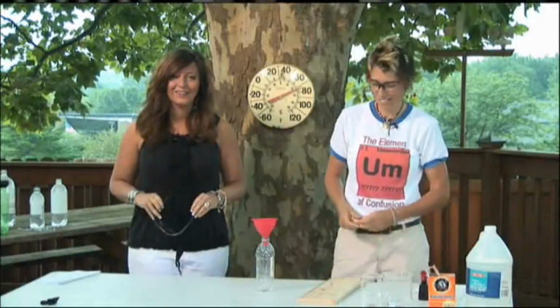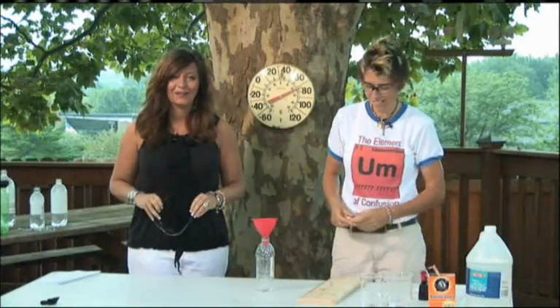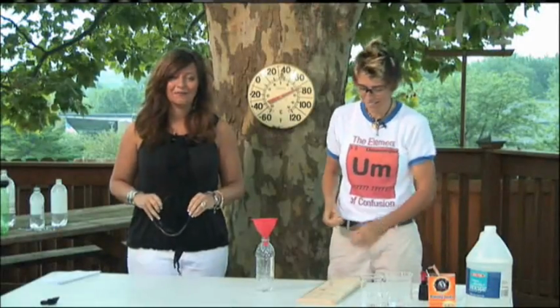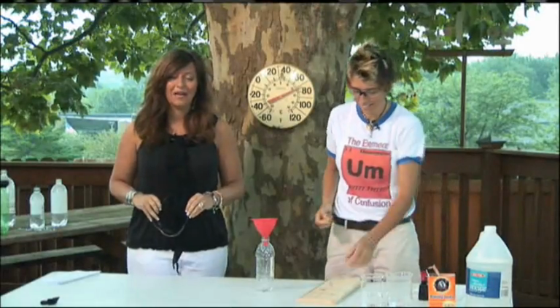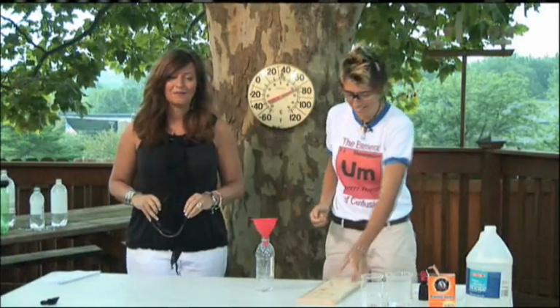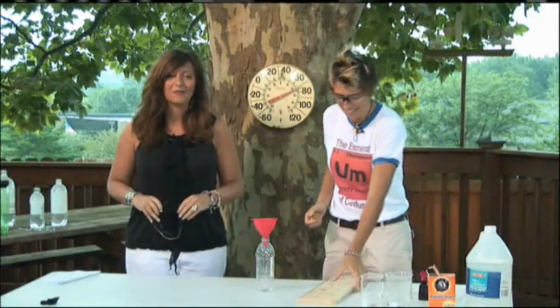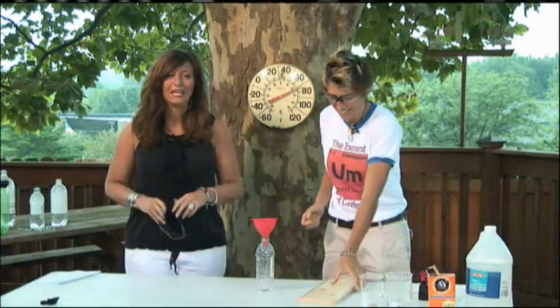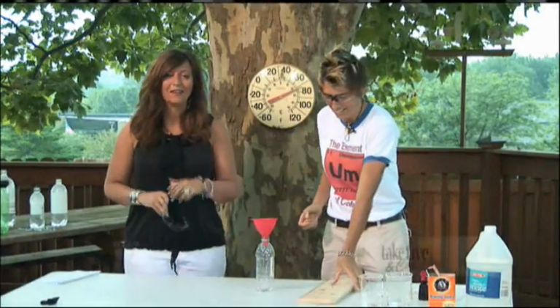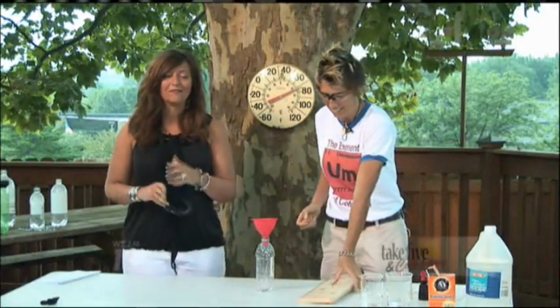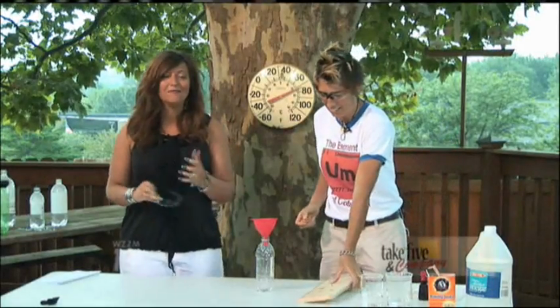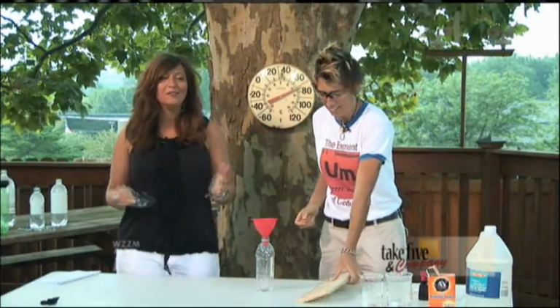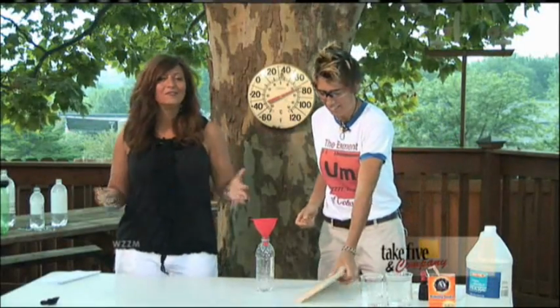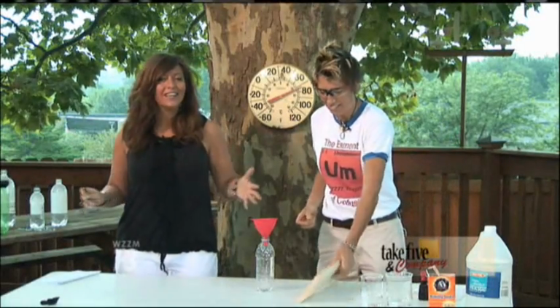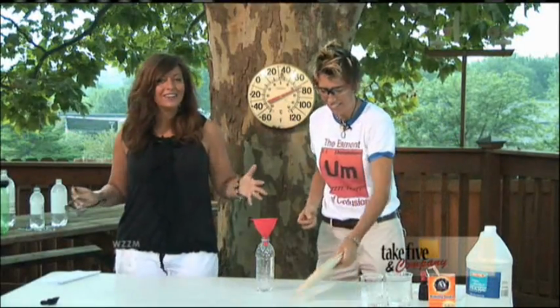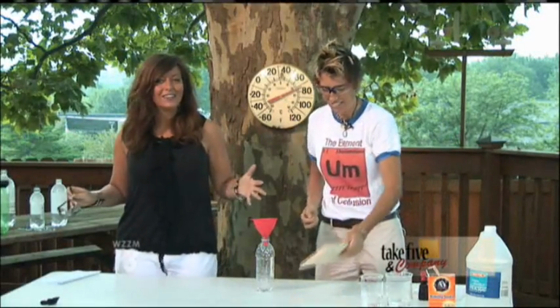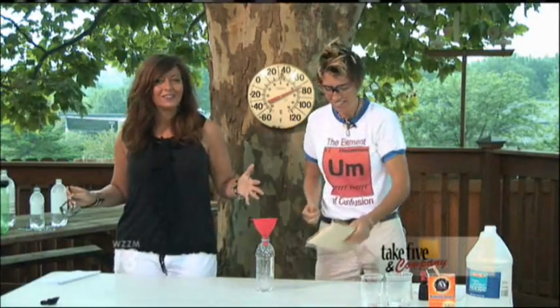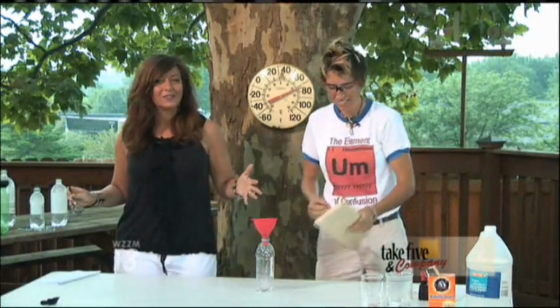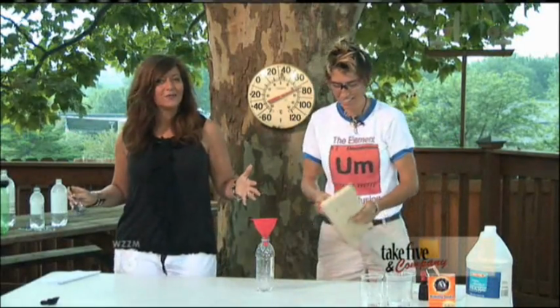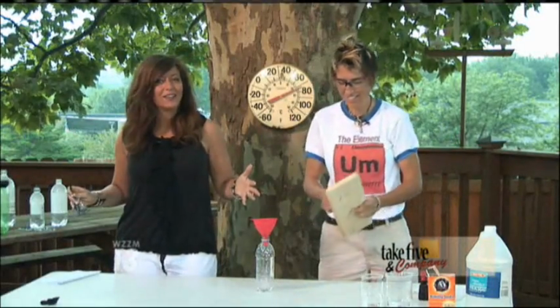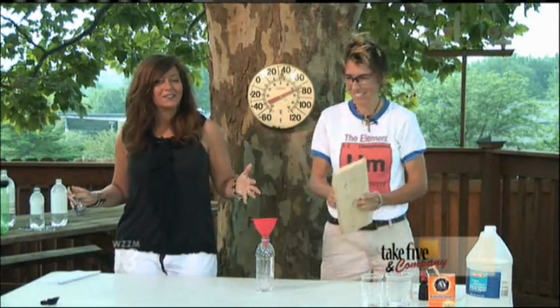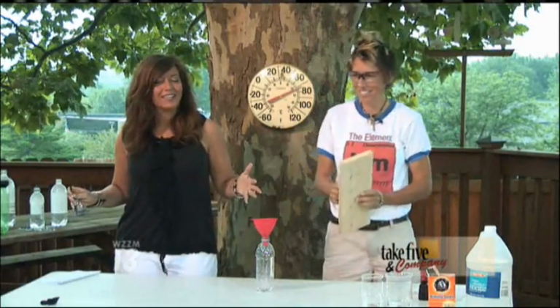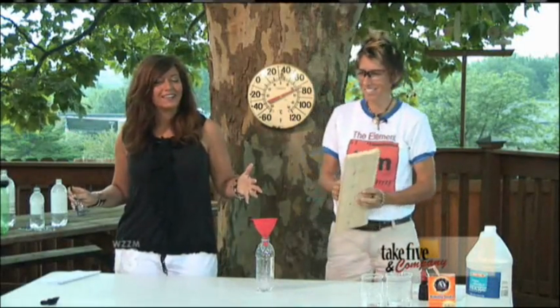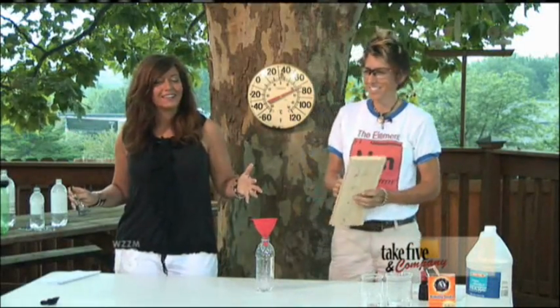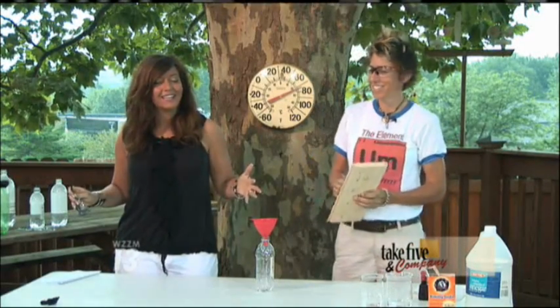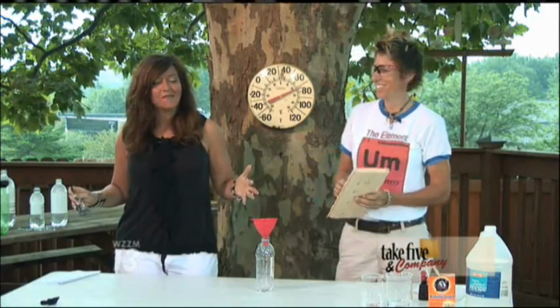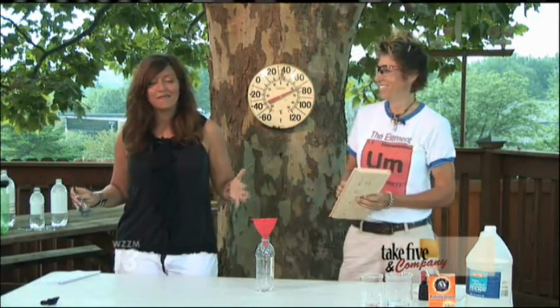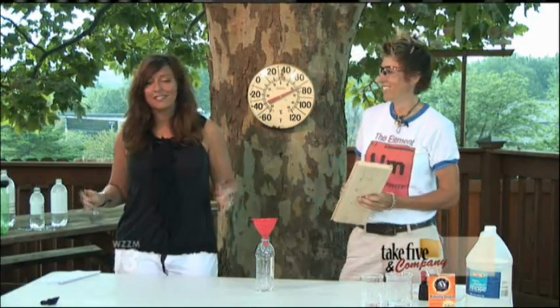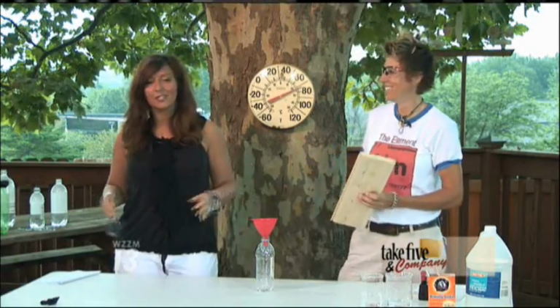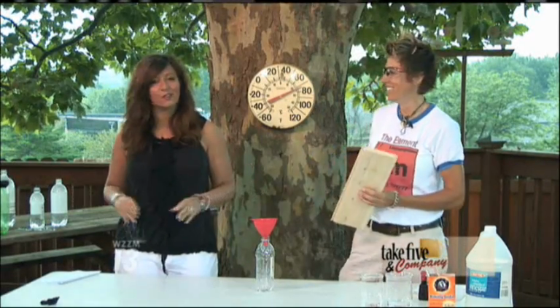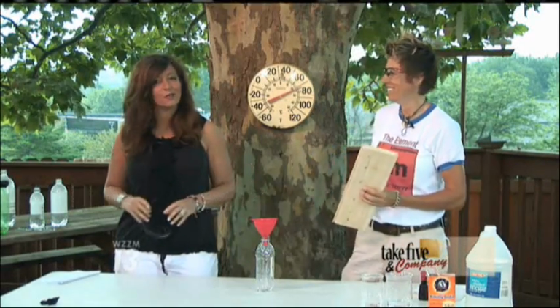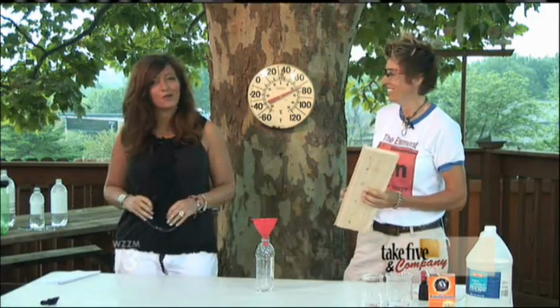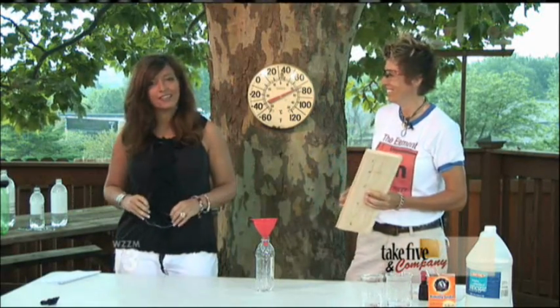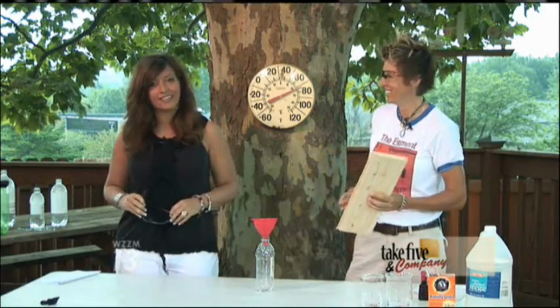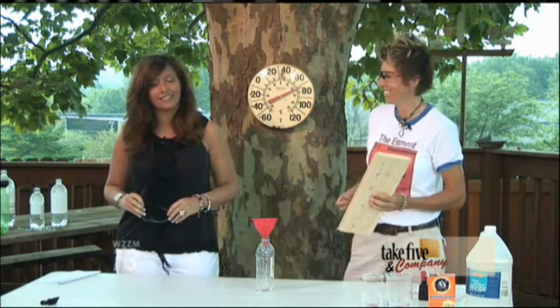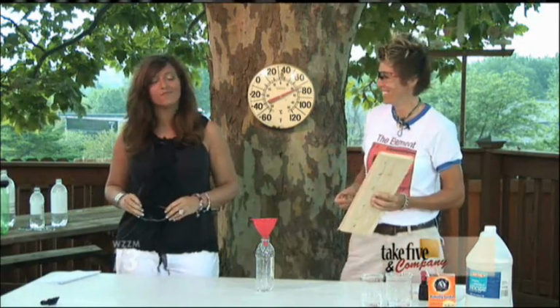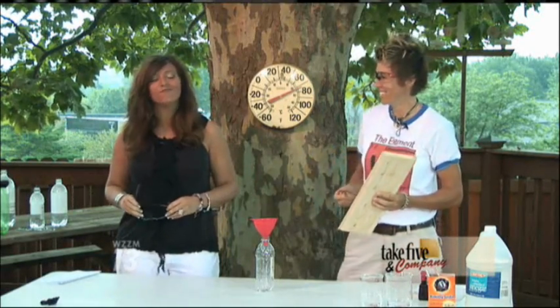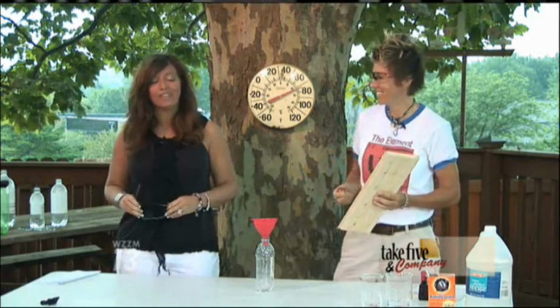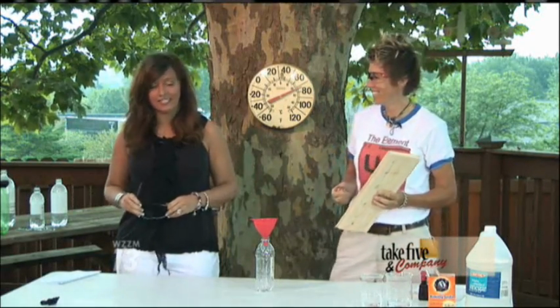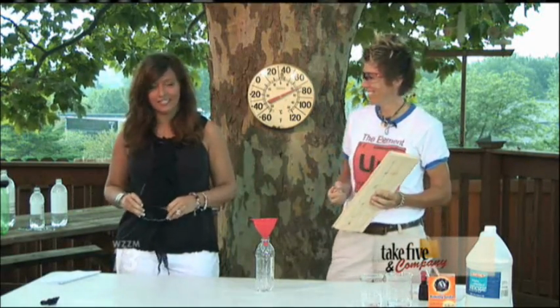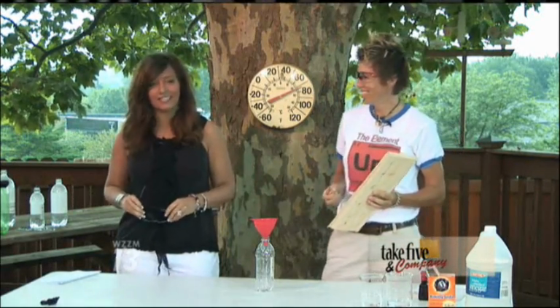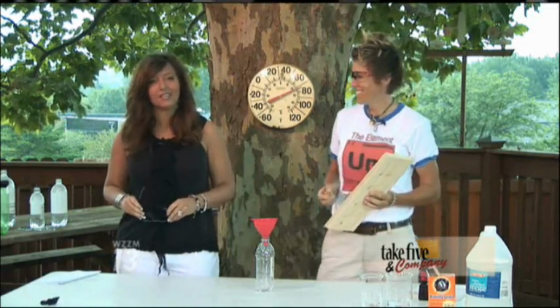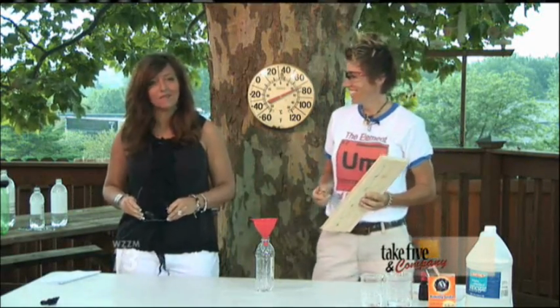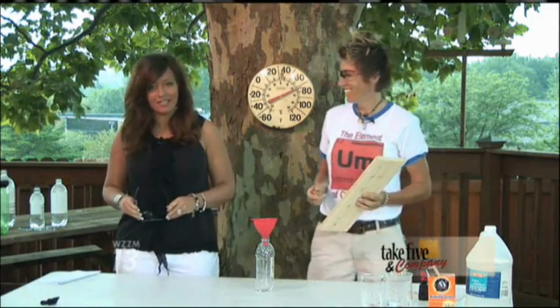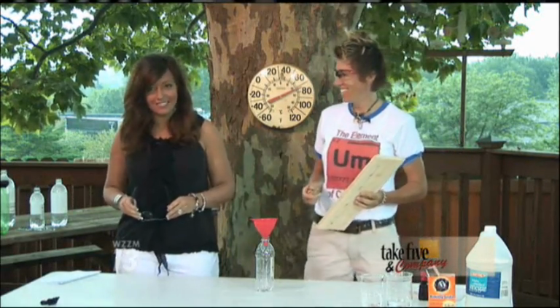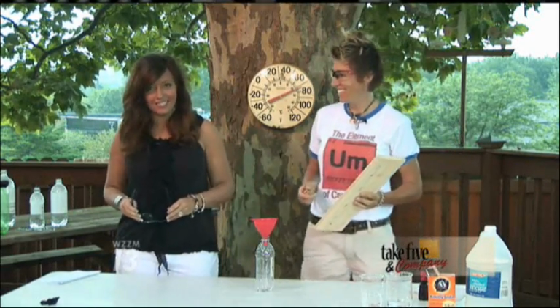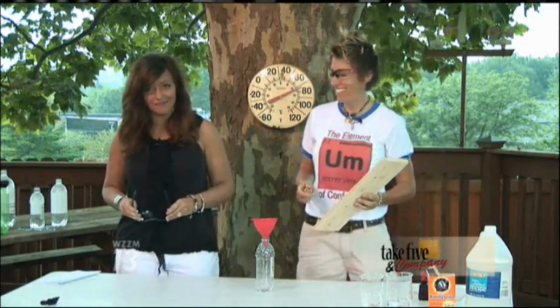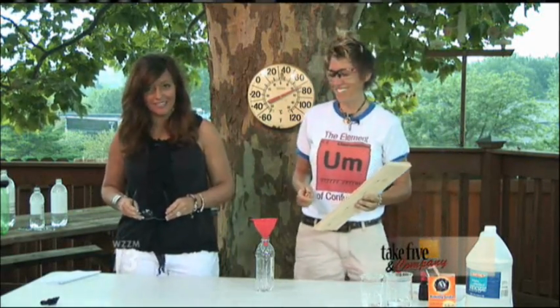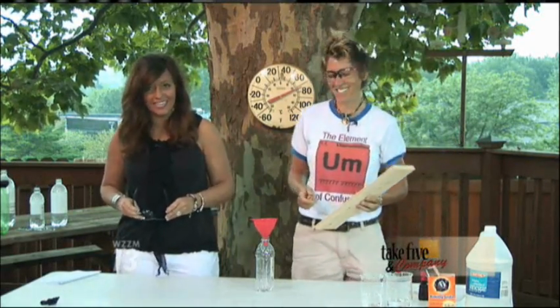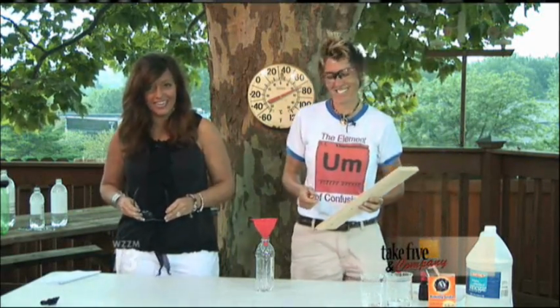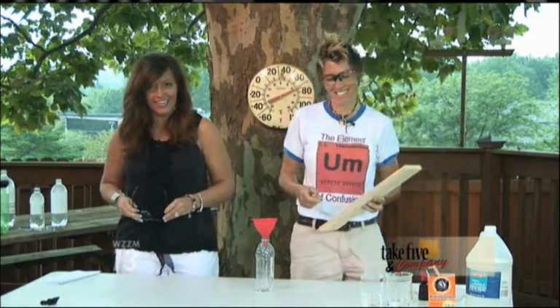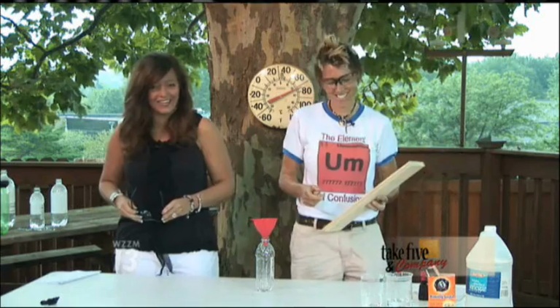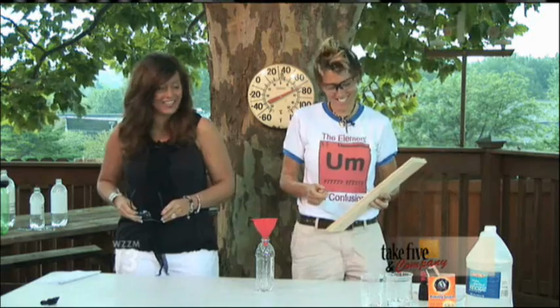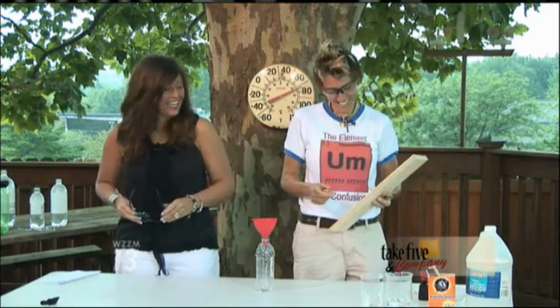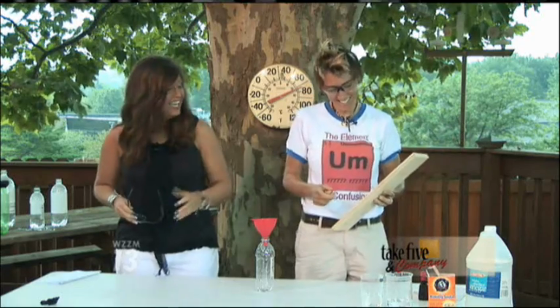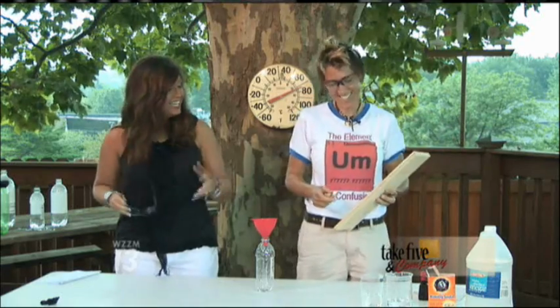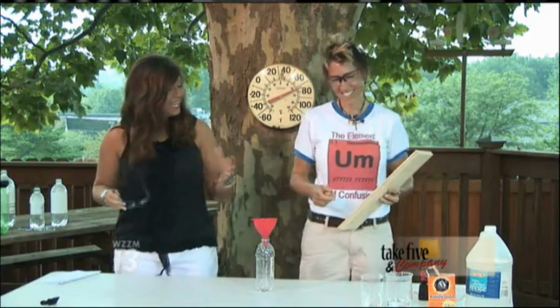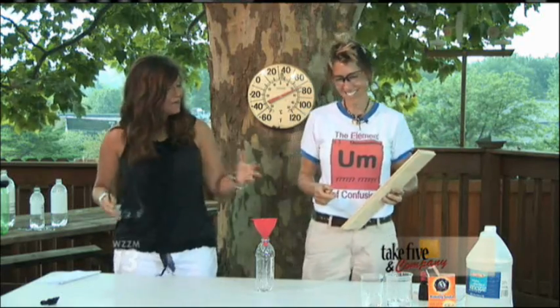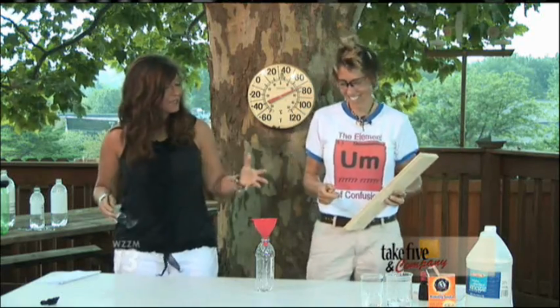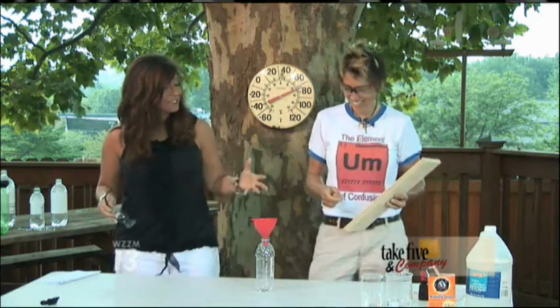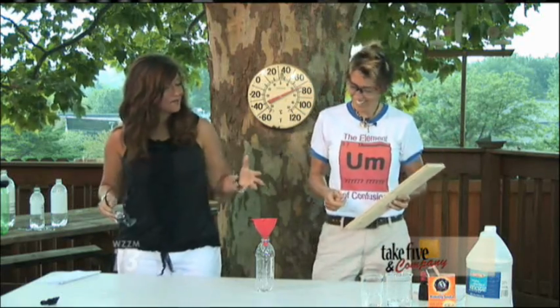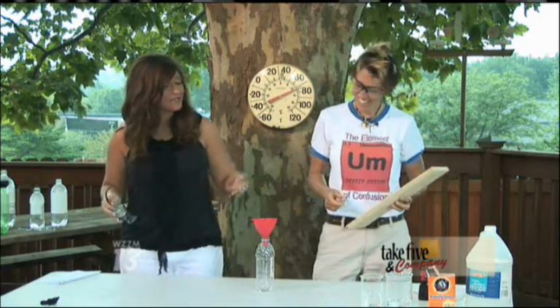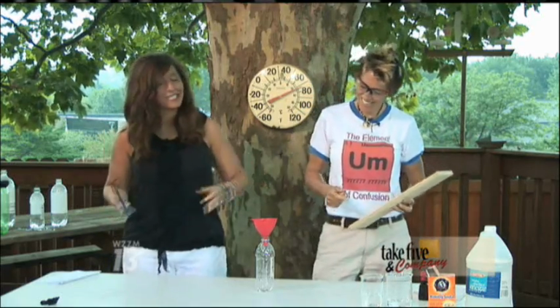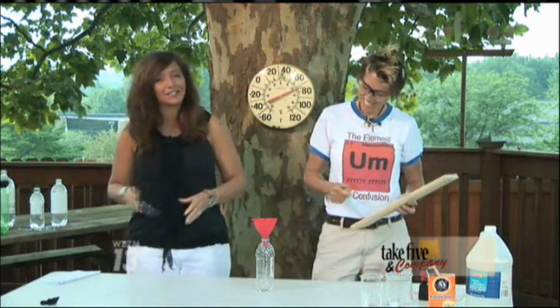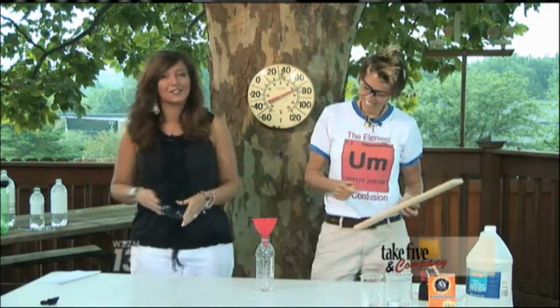Welcome back. We've moved out here to the weather deck, which means only one thing: it's going to get messy. Chemical Kim is here.